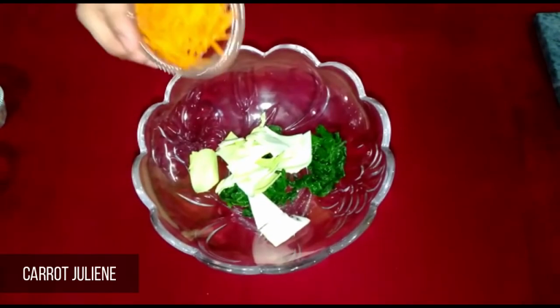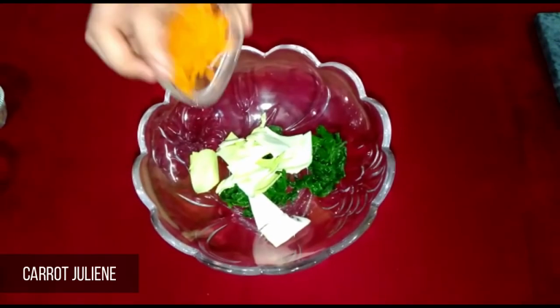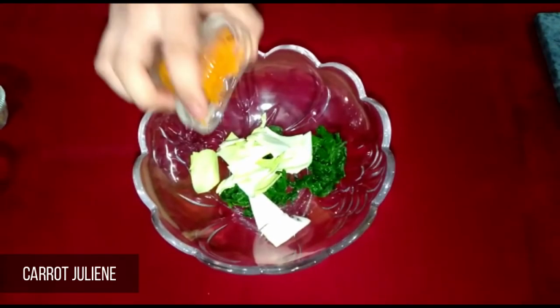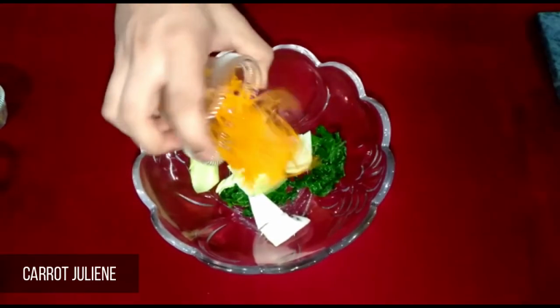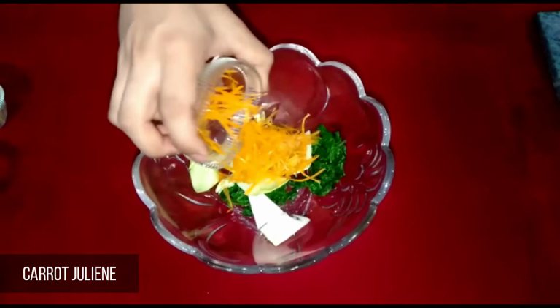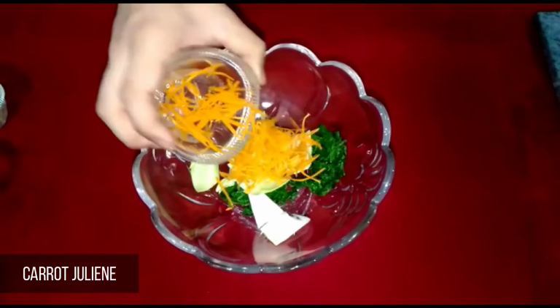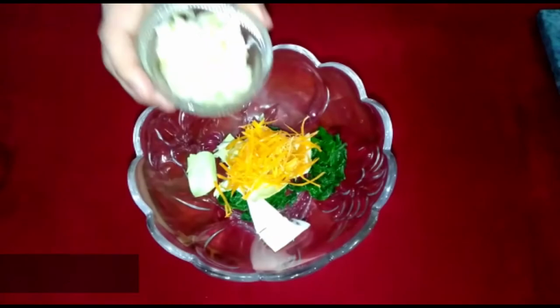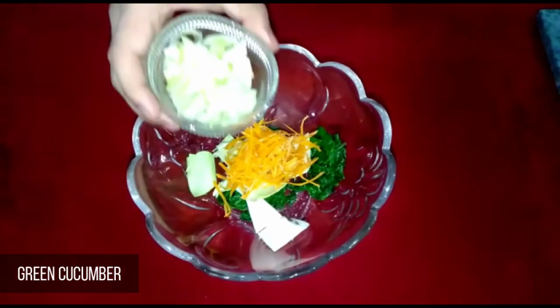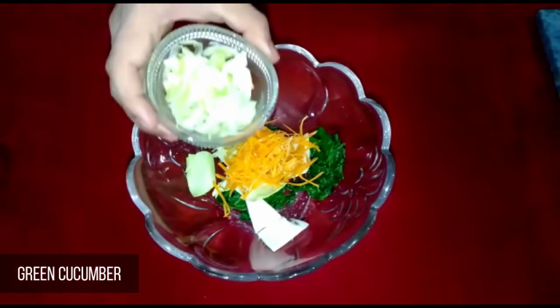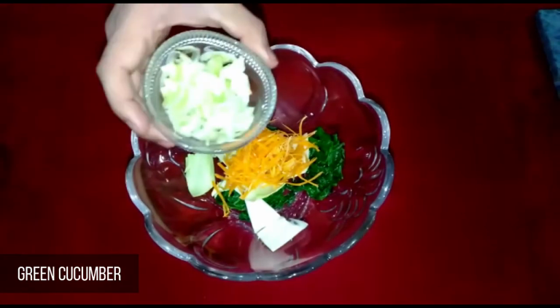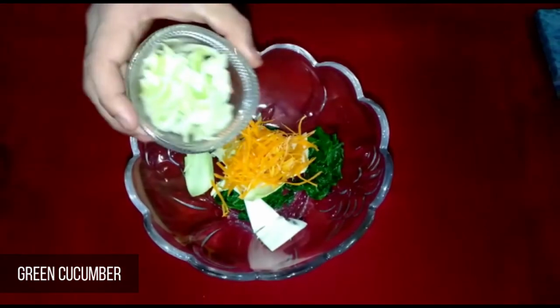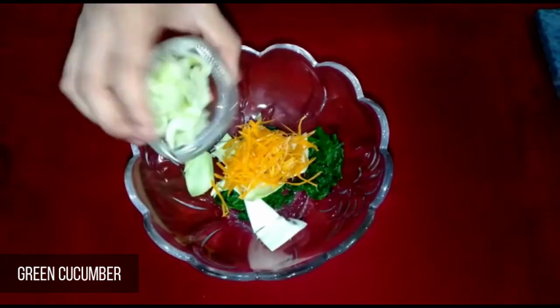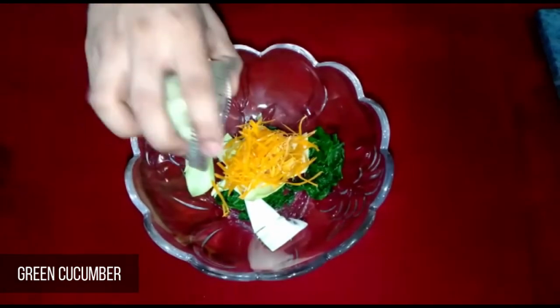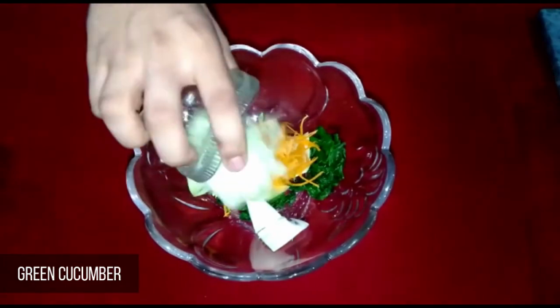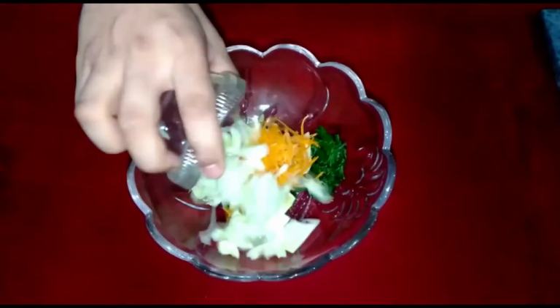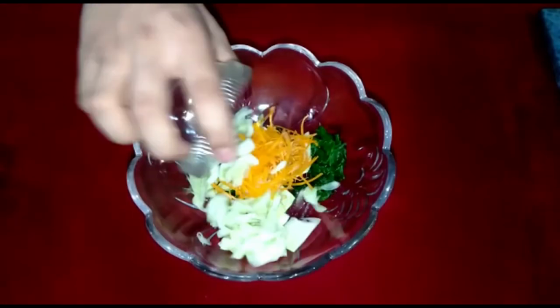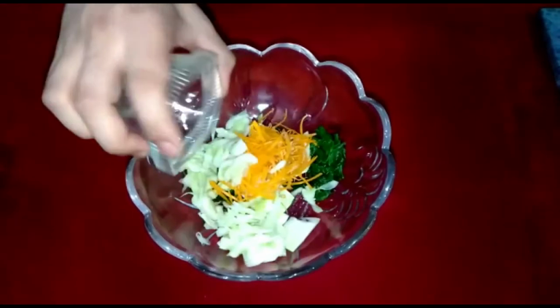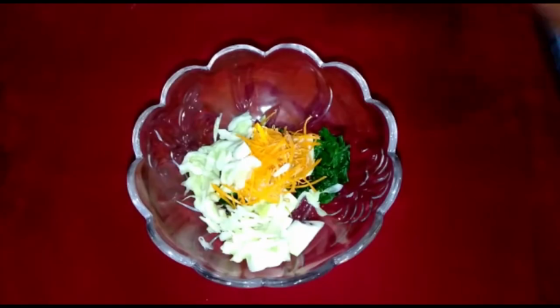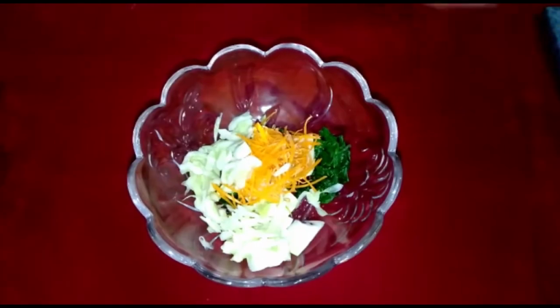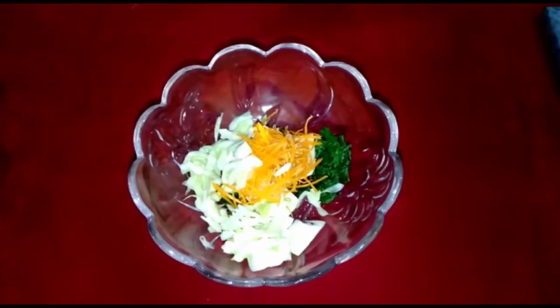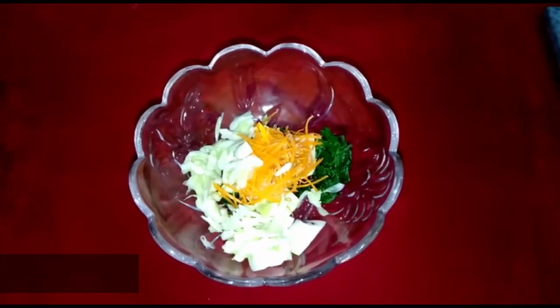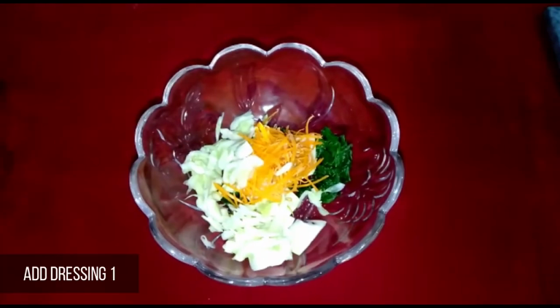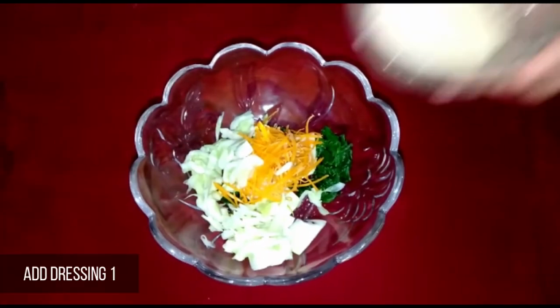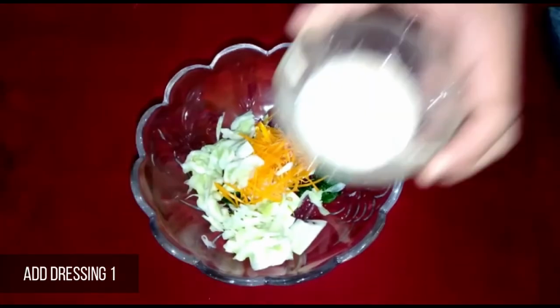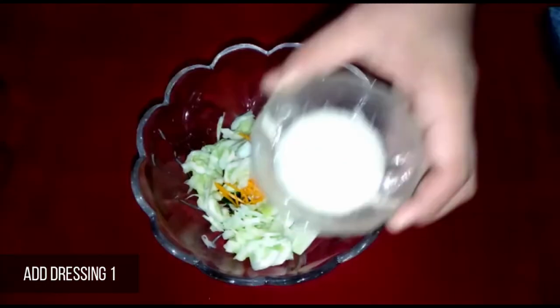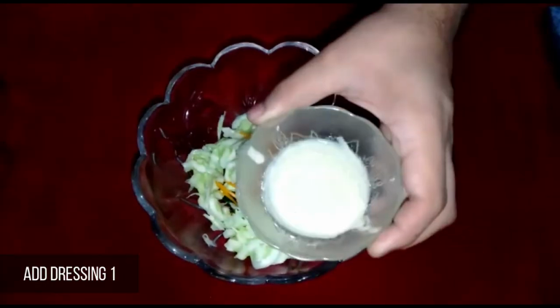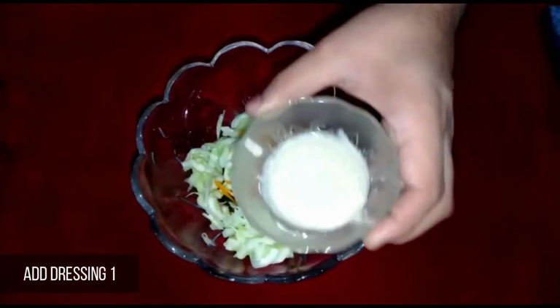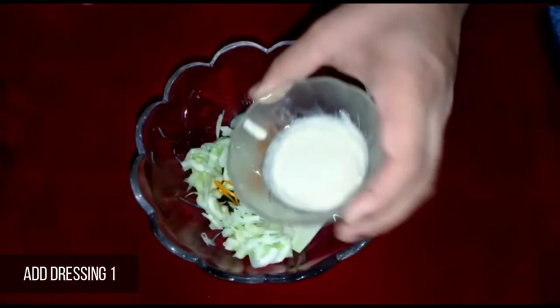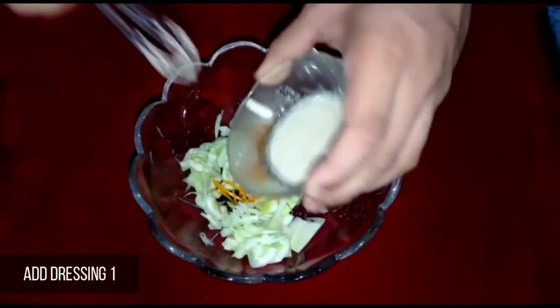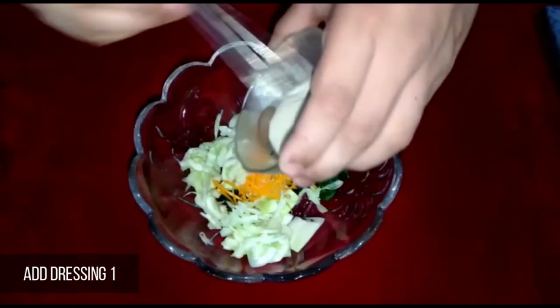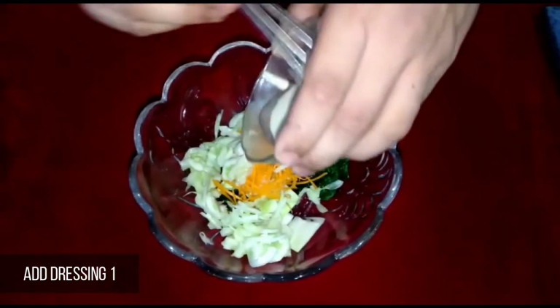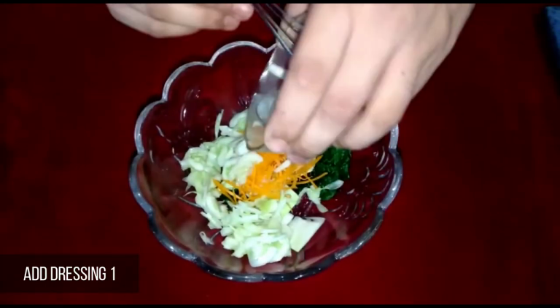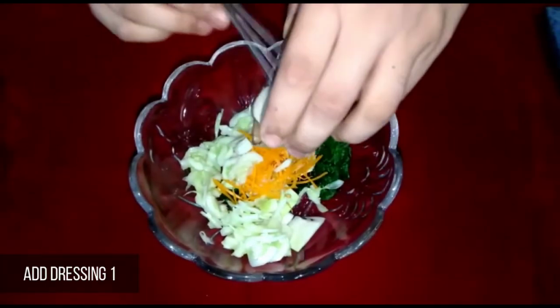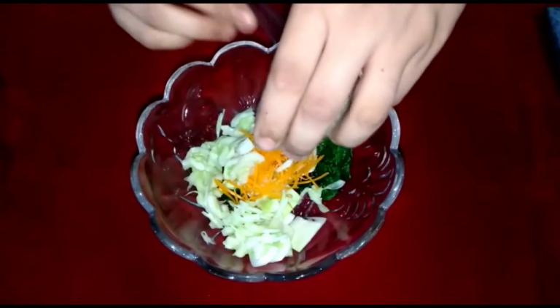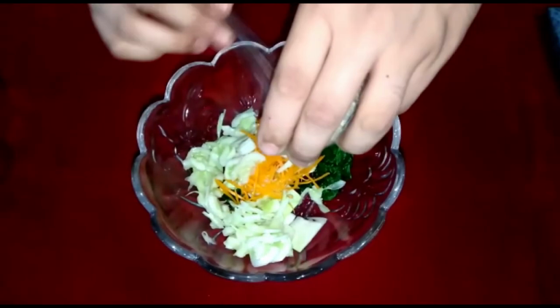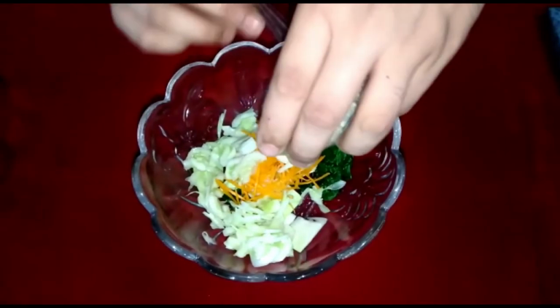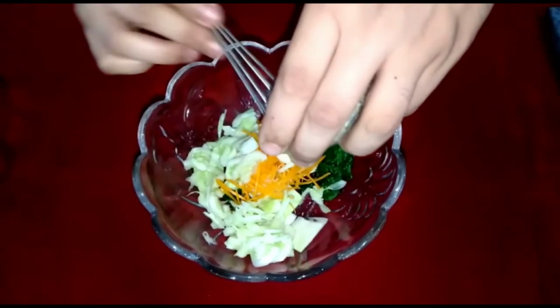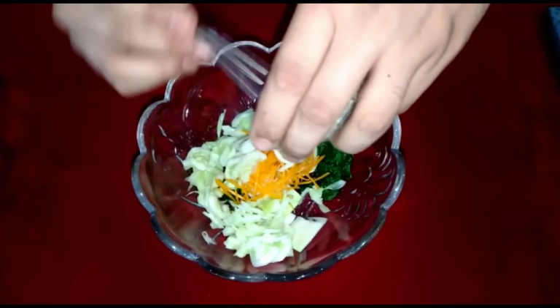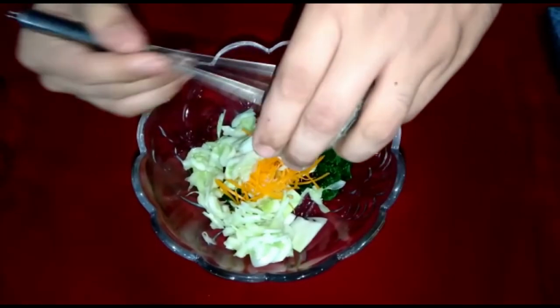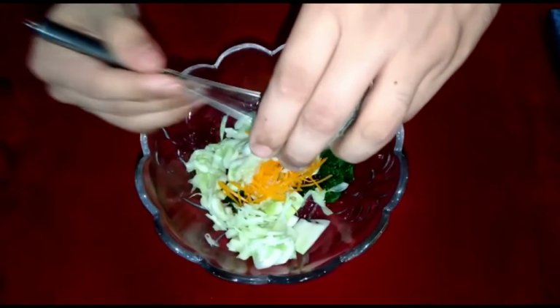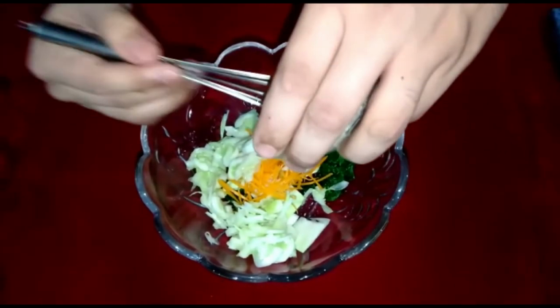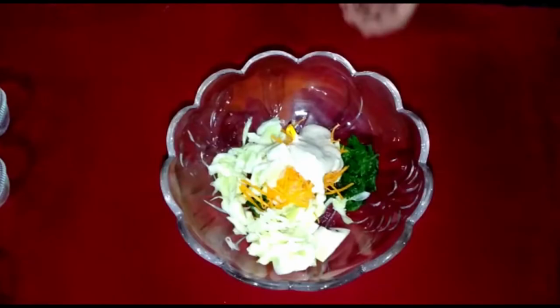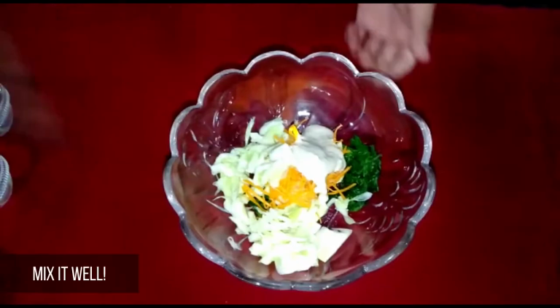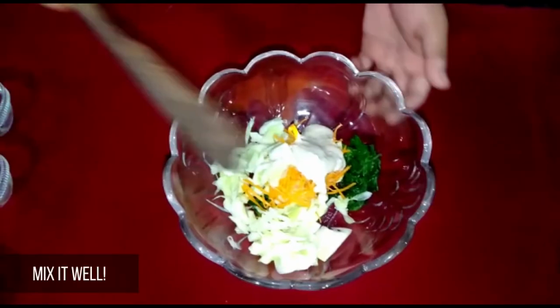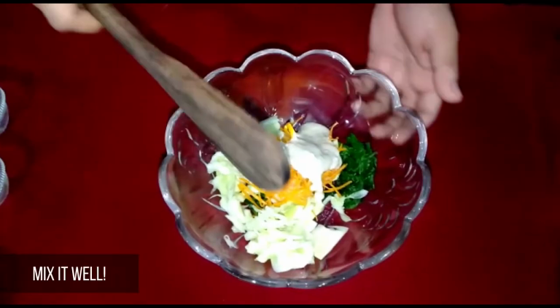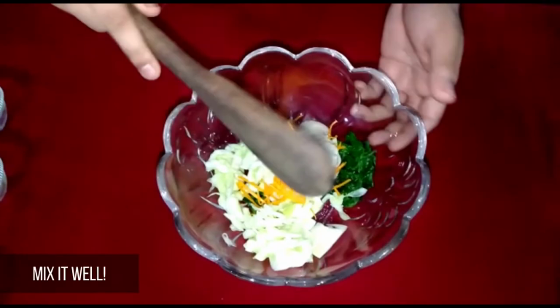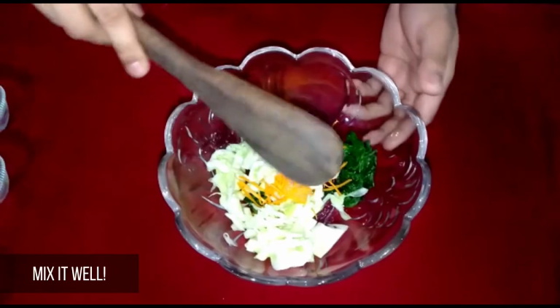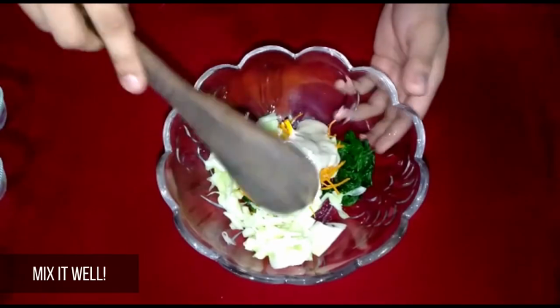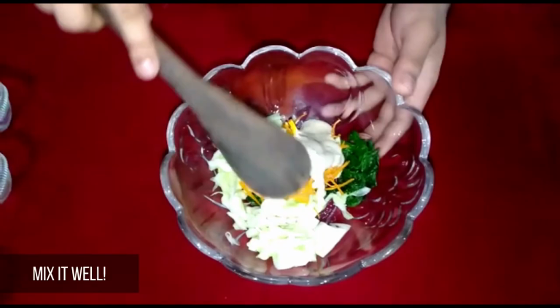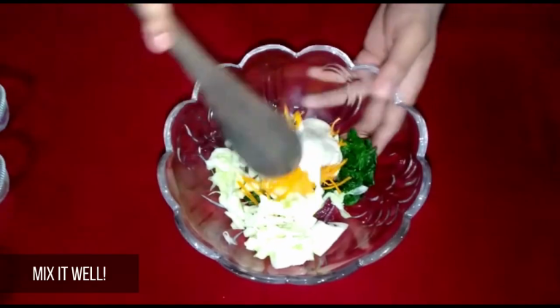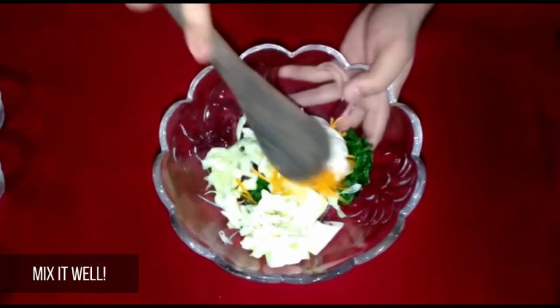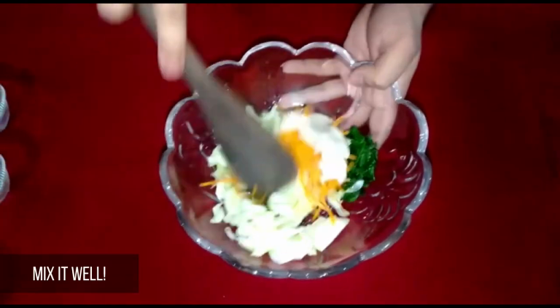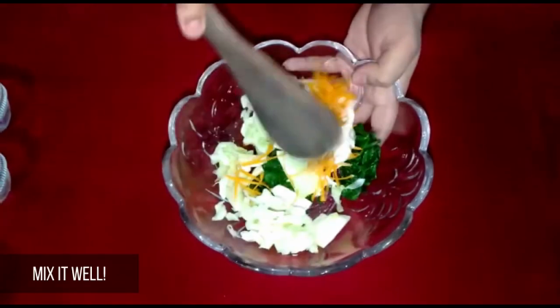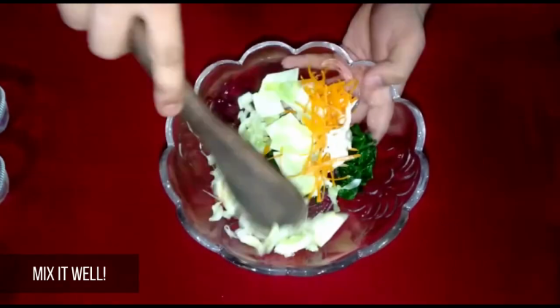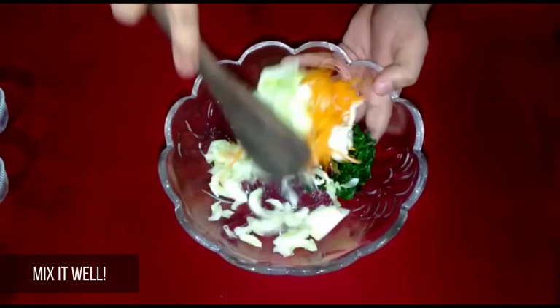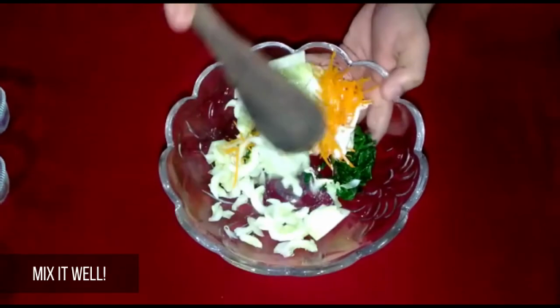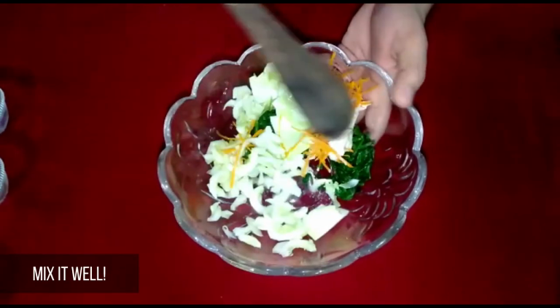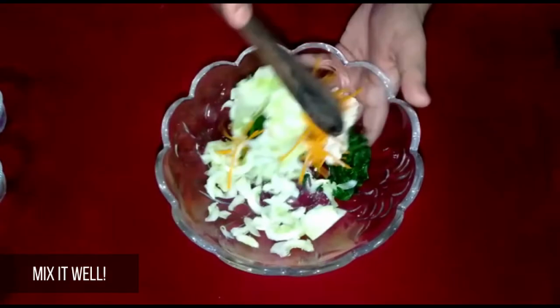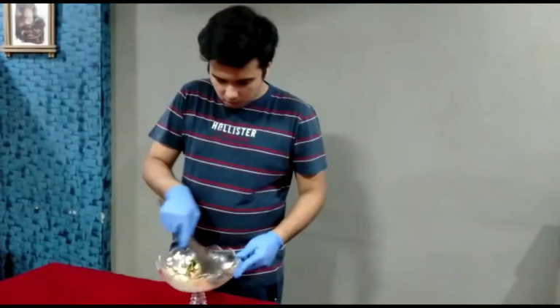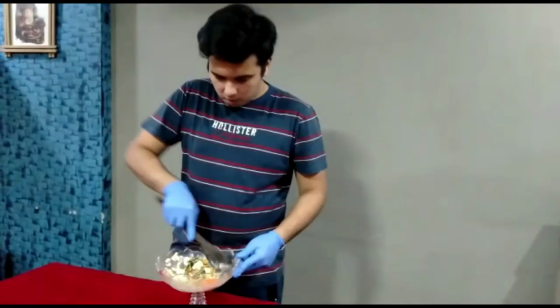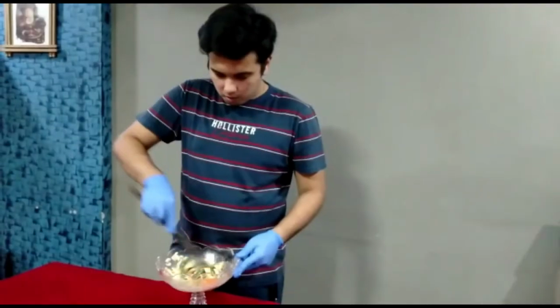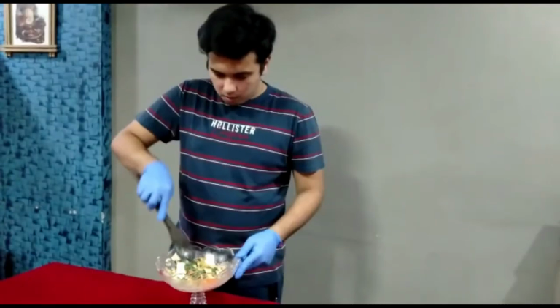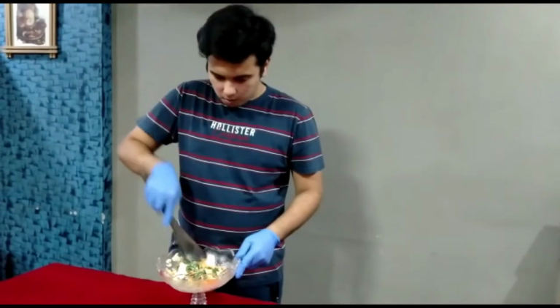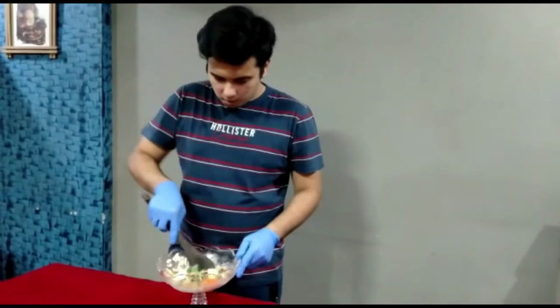Add boiled spinach, lettuce, carrot julienne, and green cucumber. Mix it well.